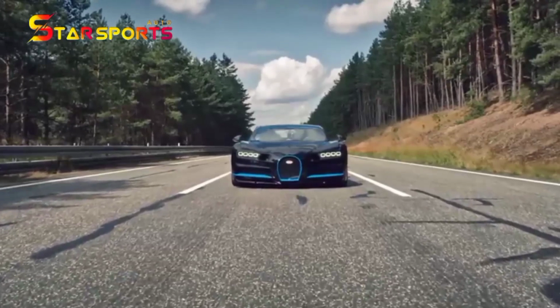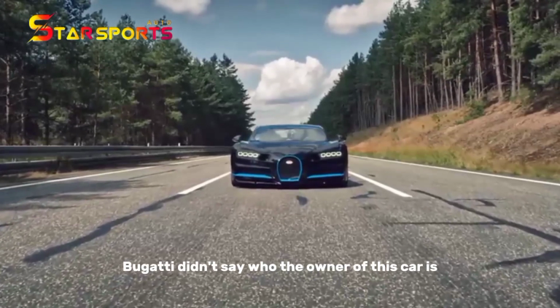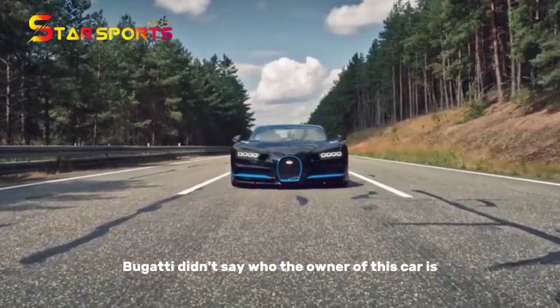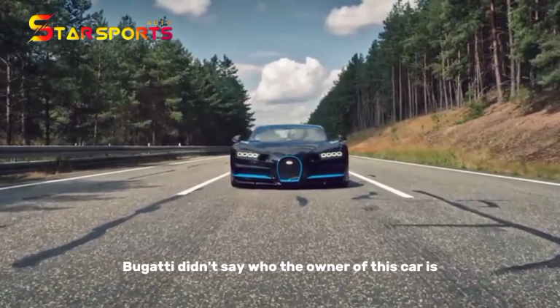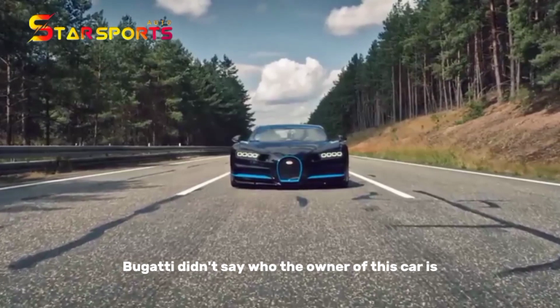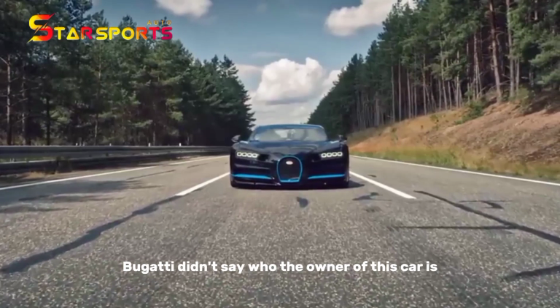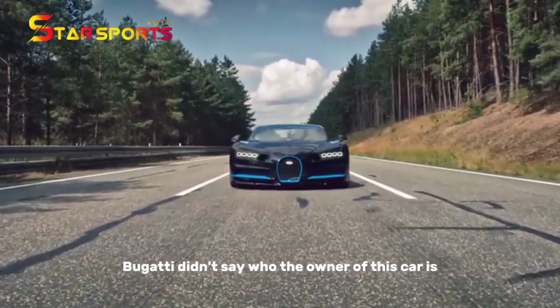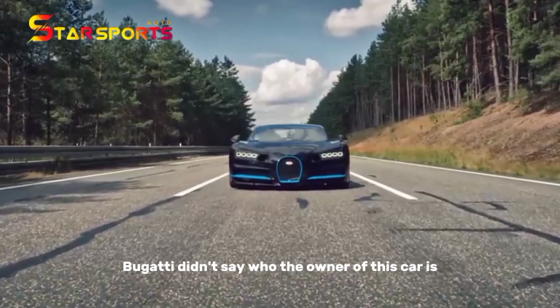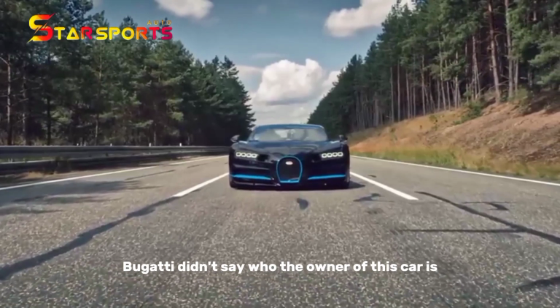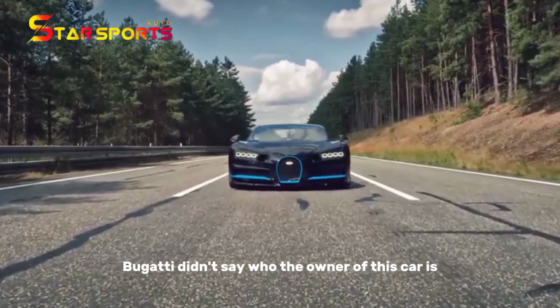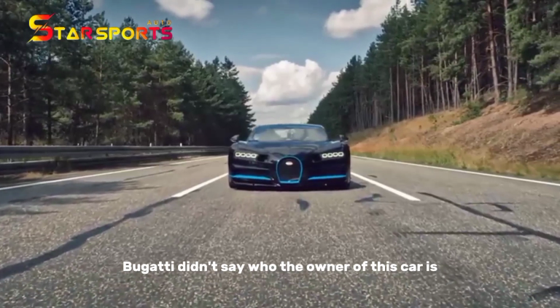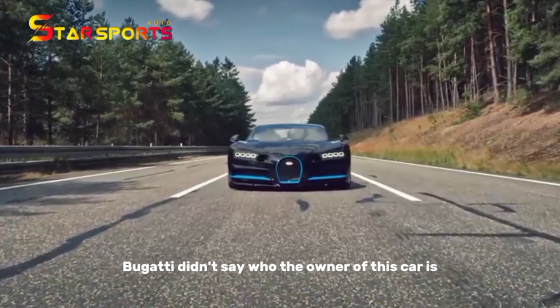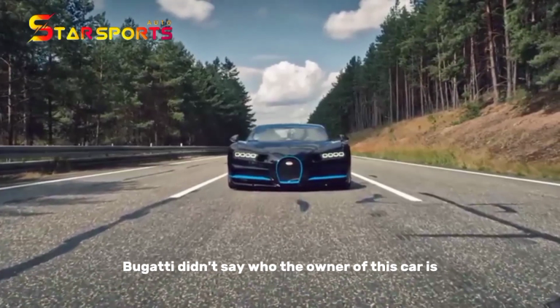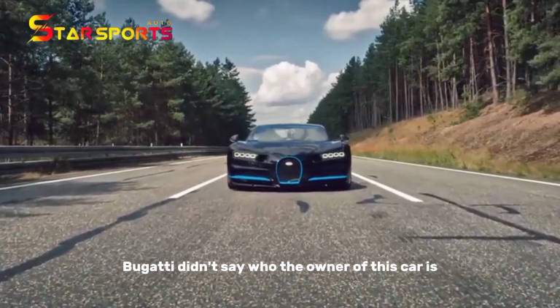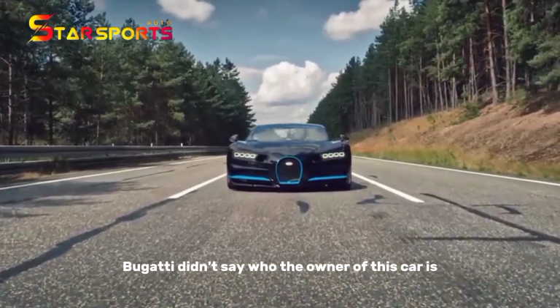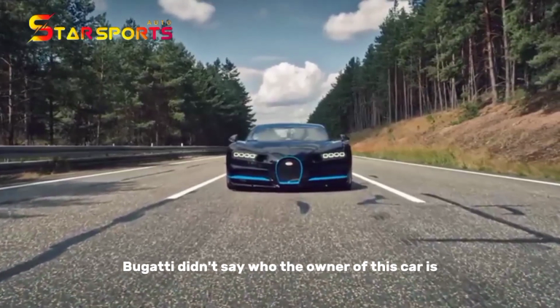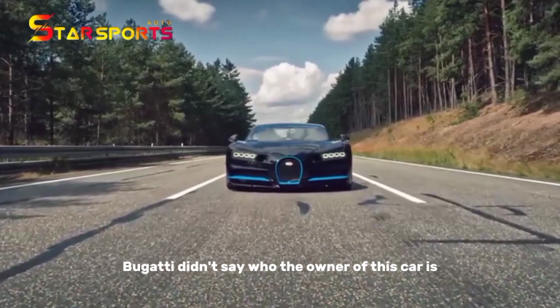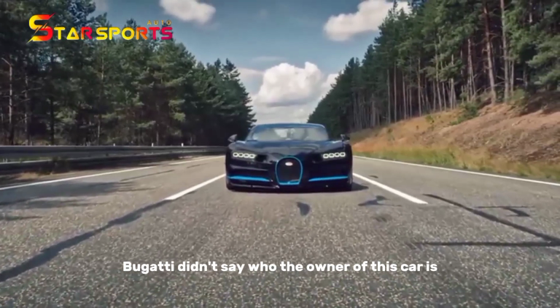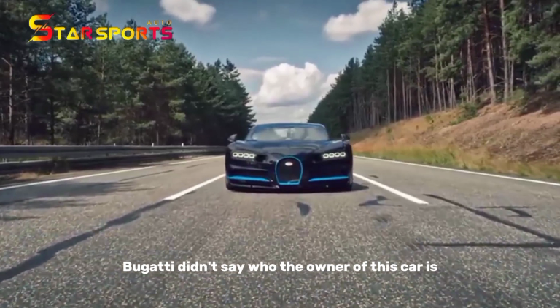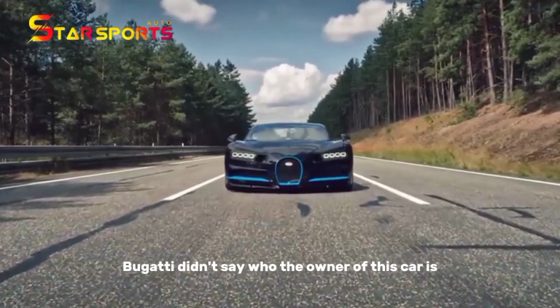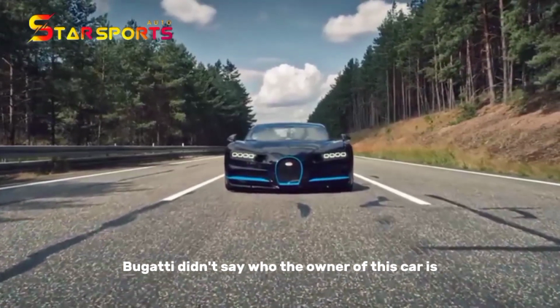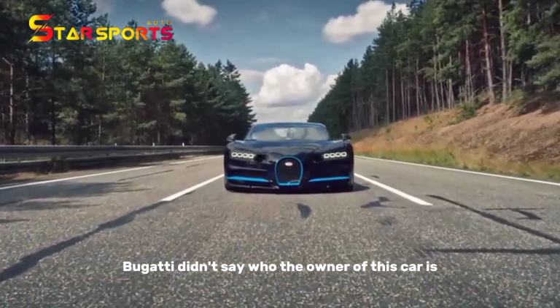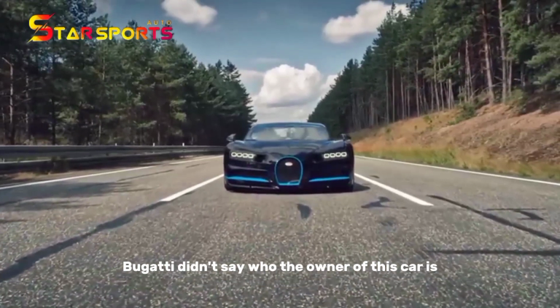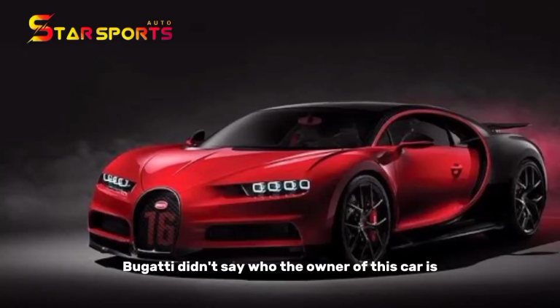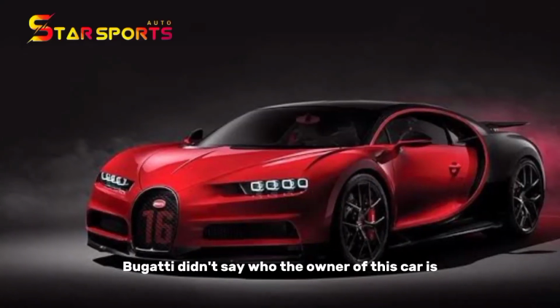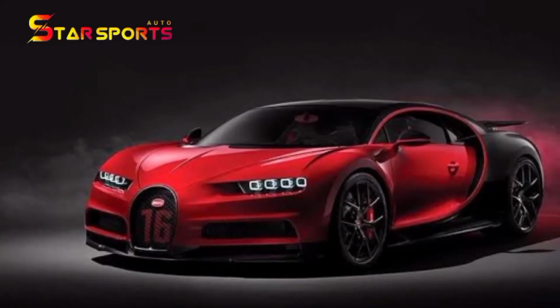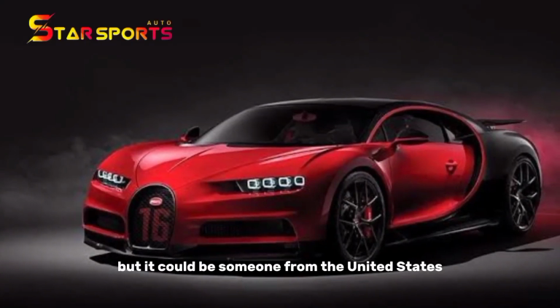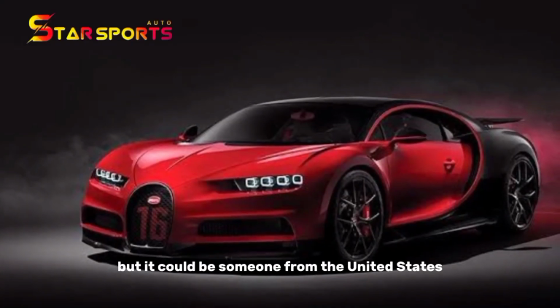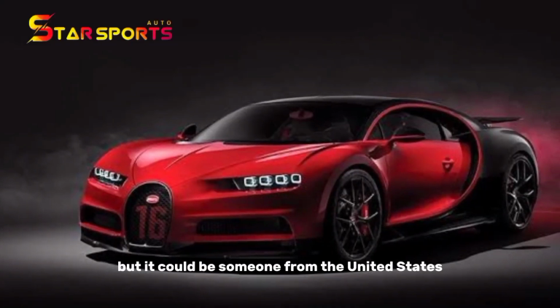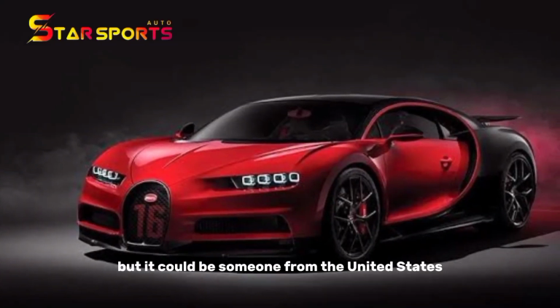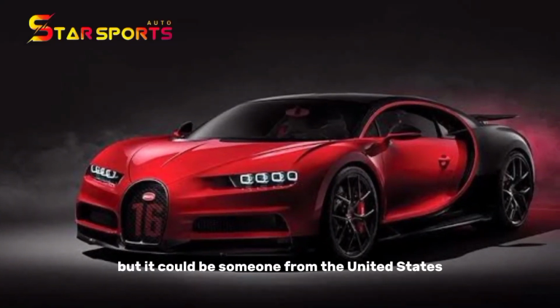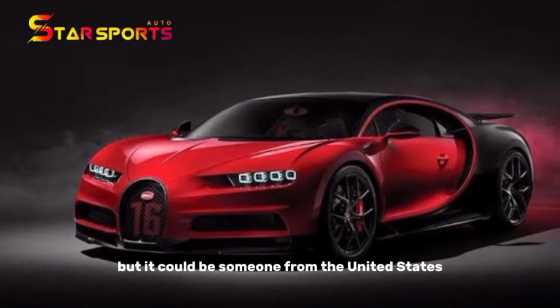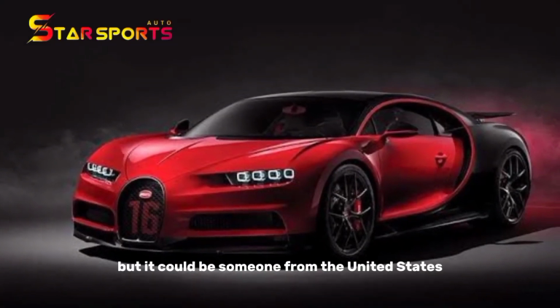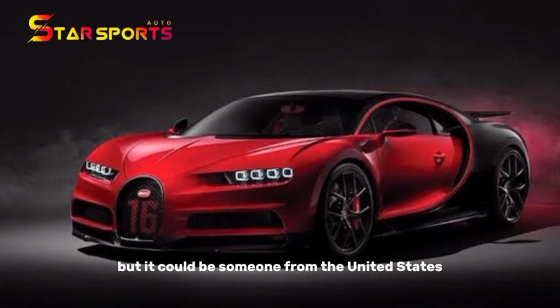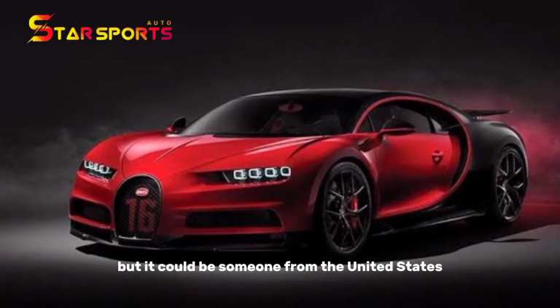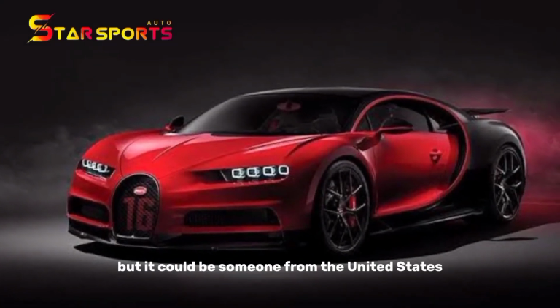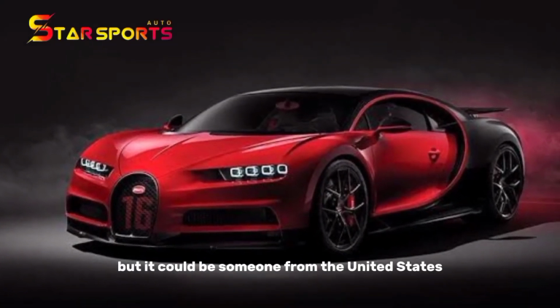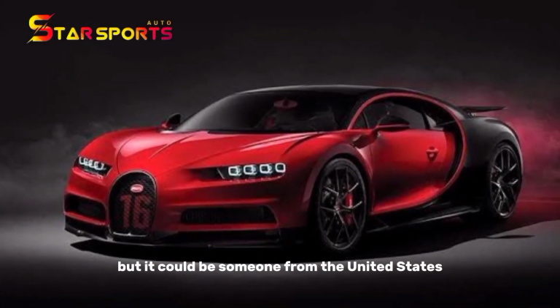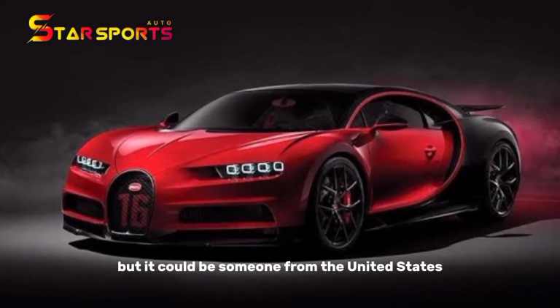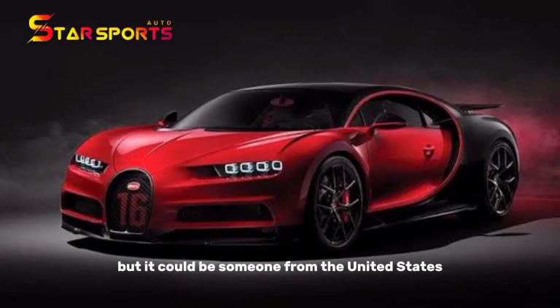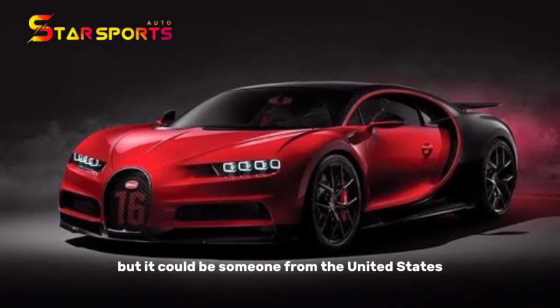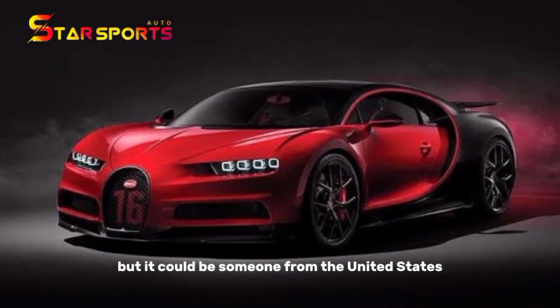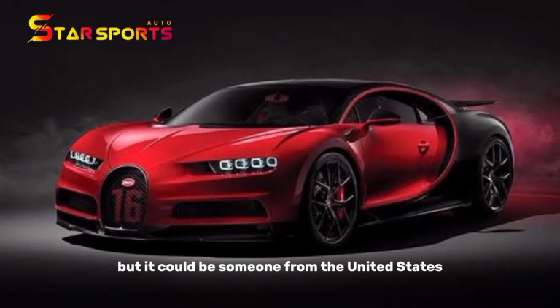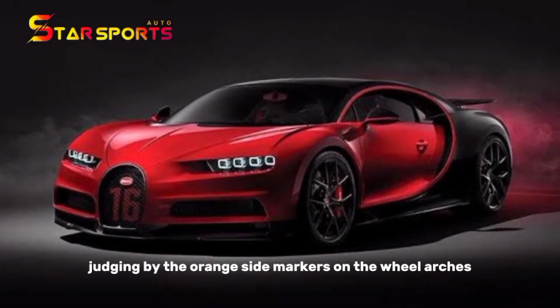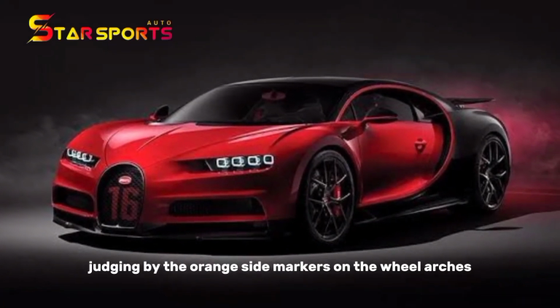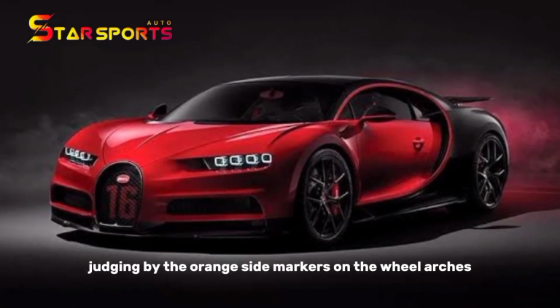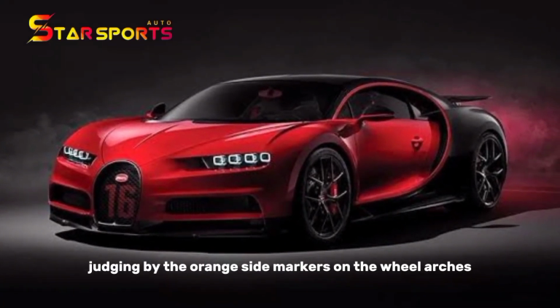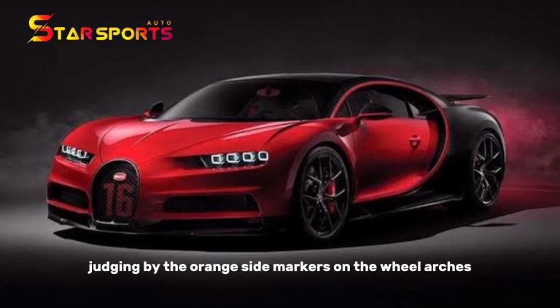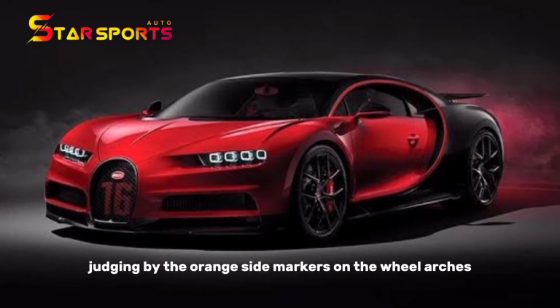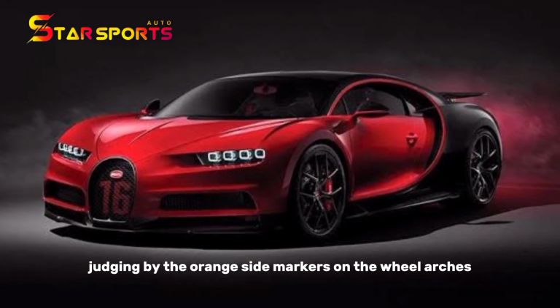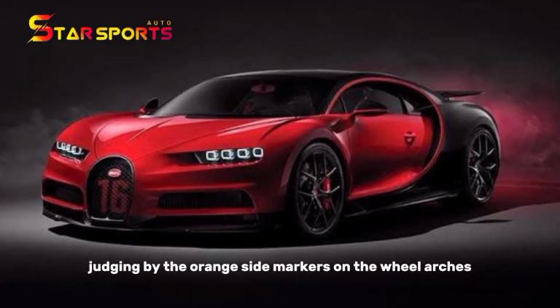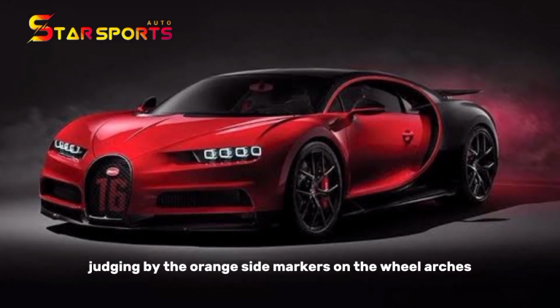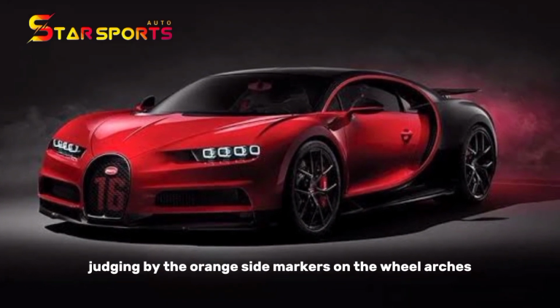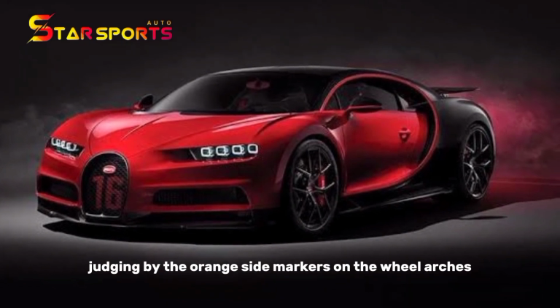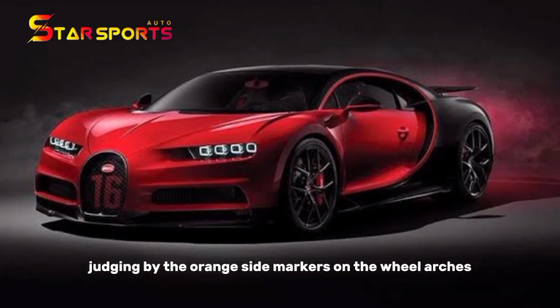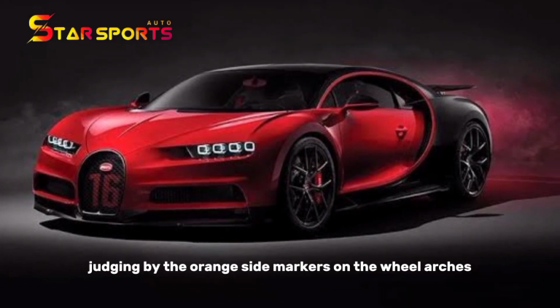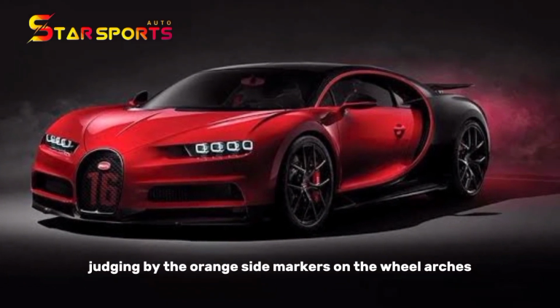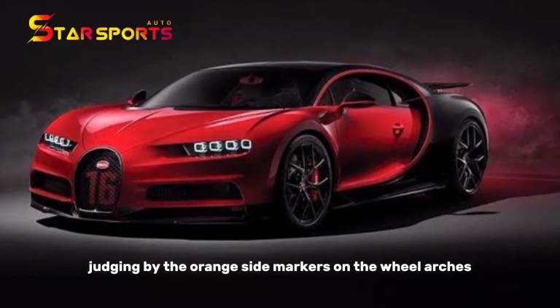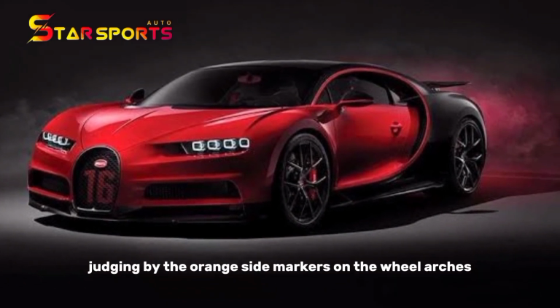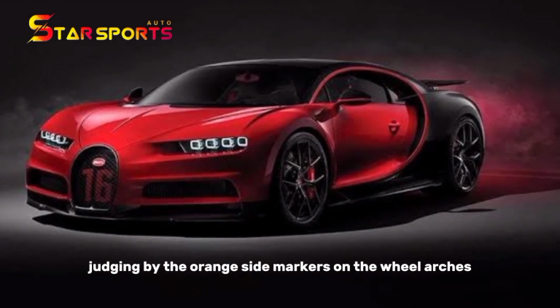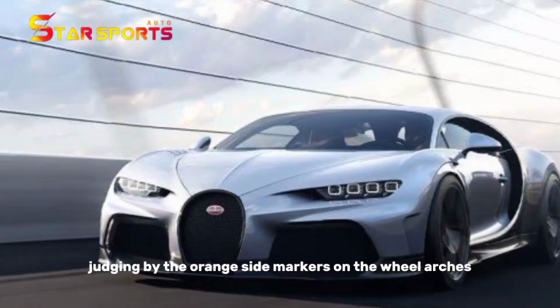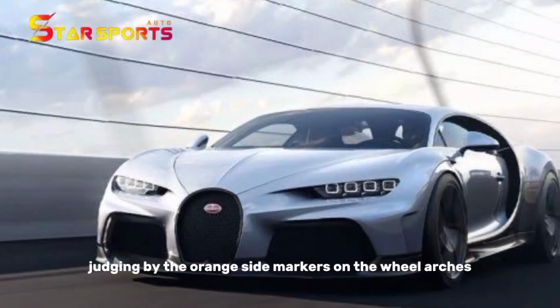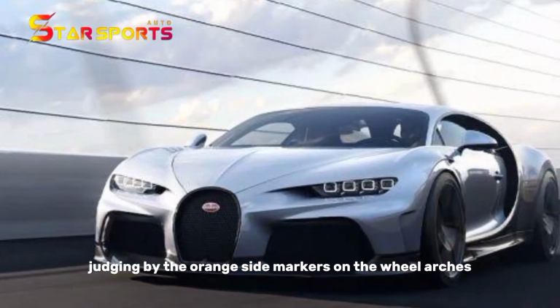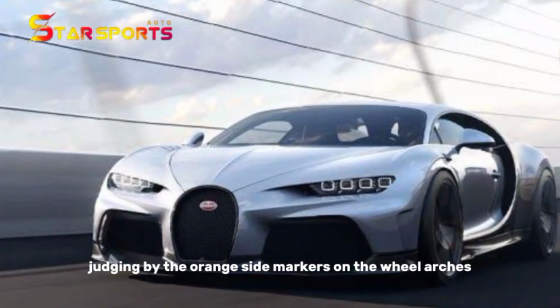Bugatti didn't say who the owner of this car is, but it could be someone from the United States, judging by the orange side markers on the wheel arches.